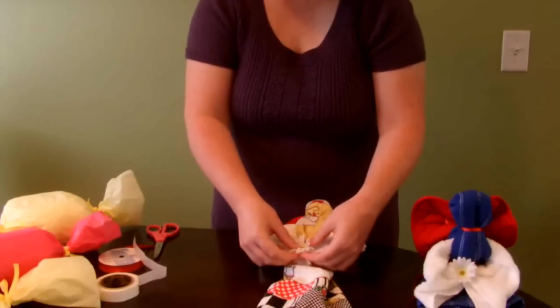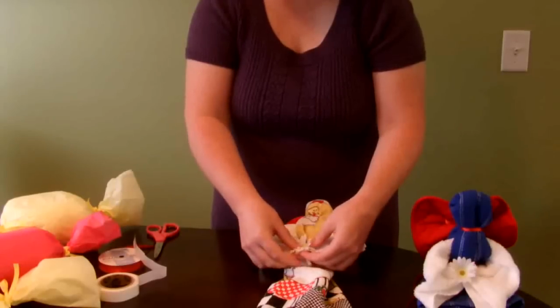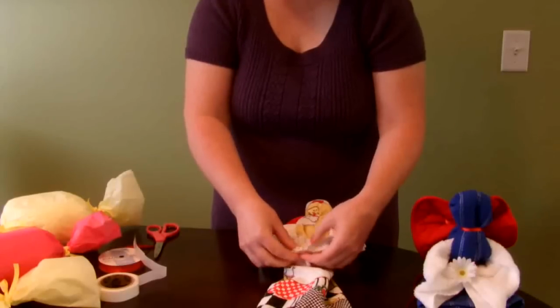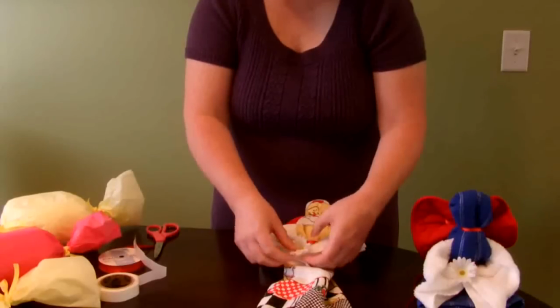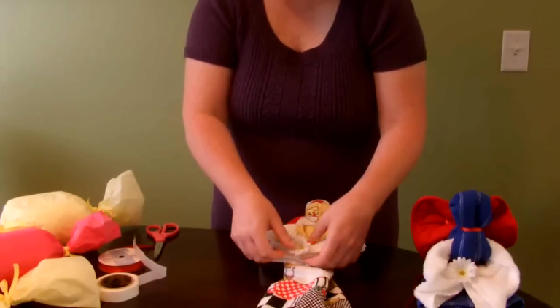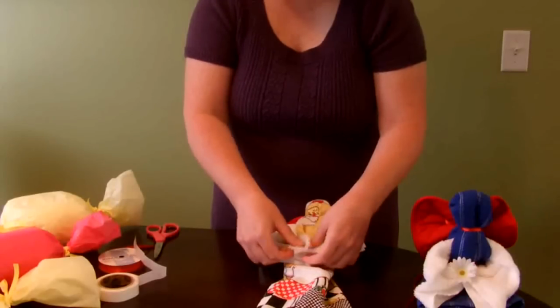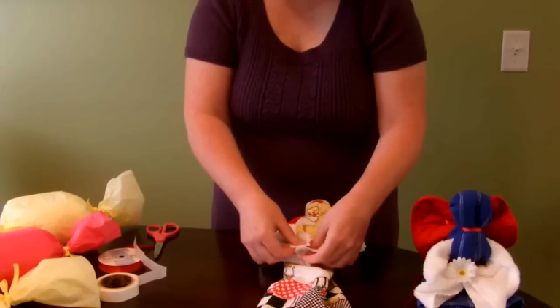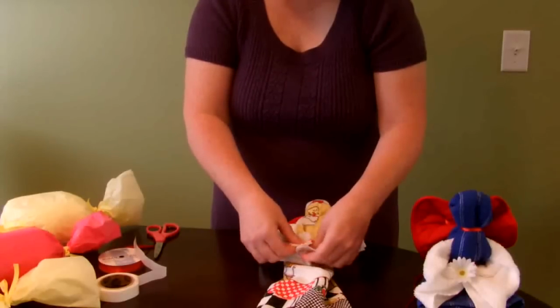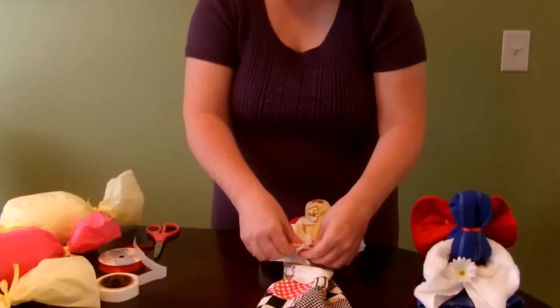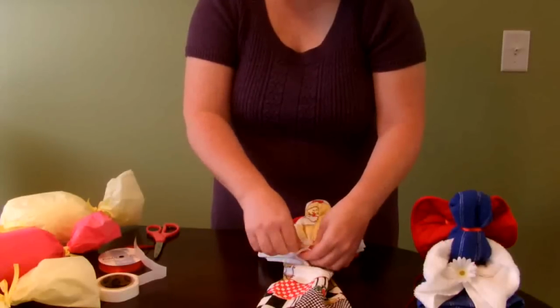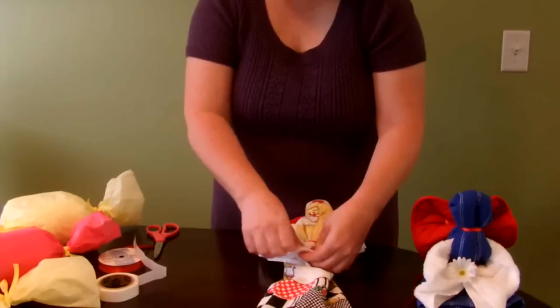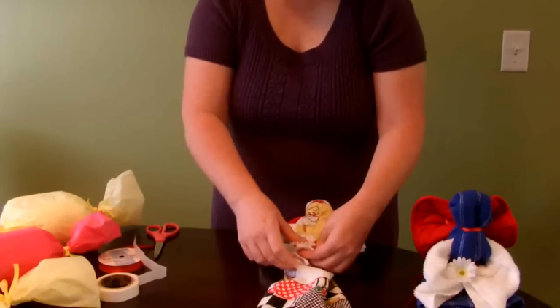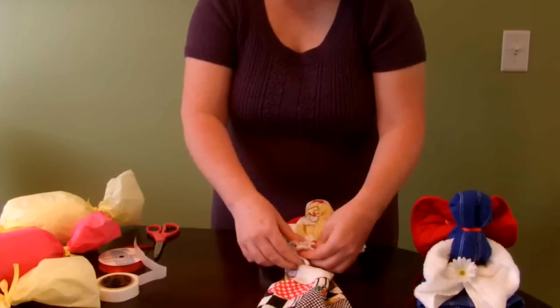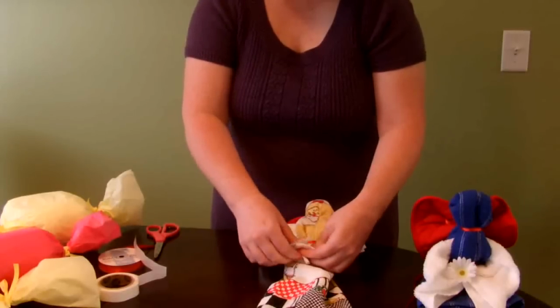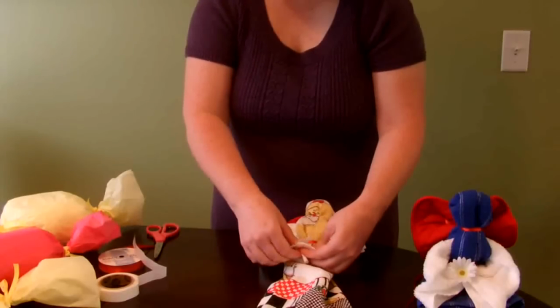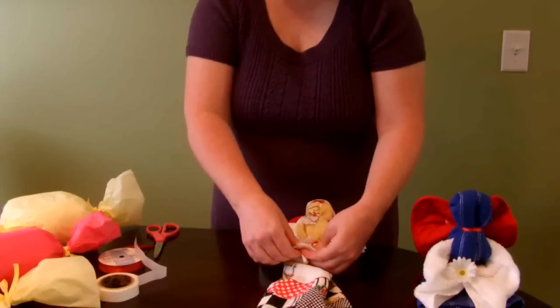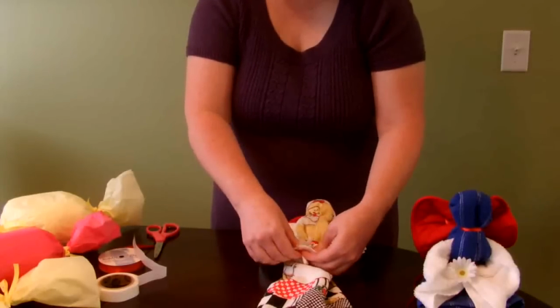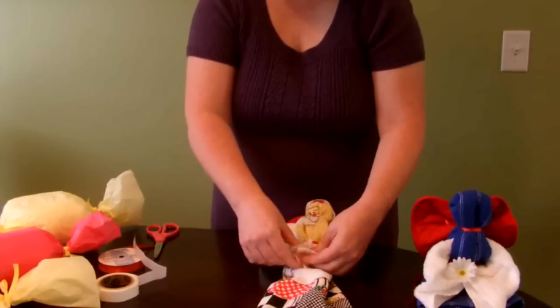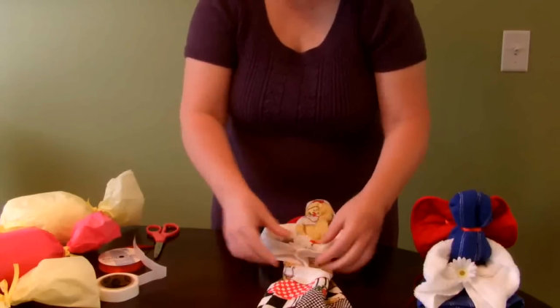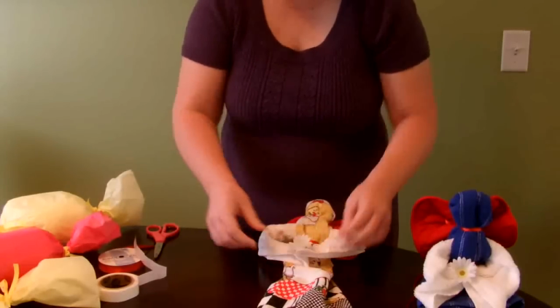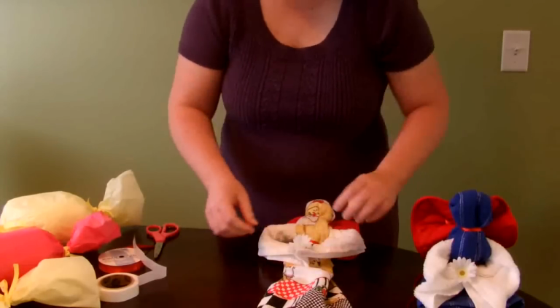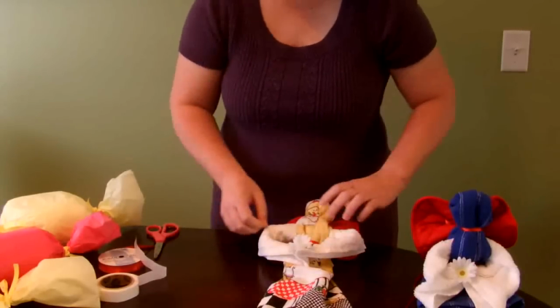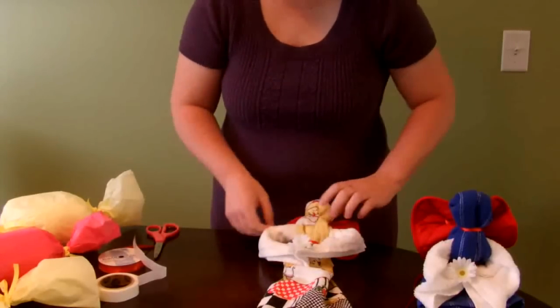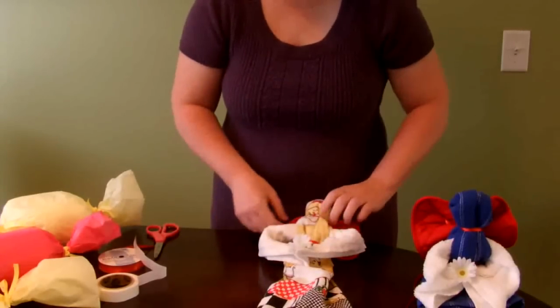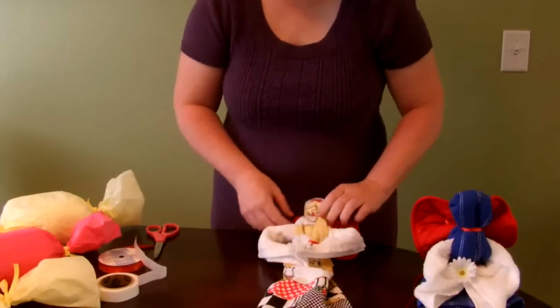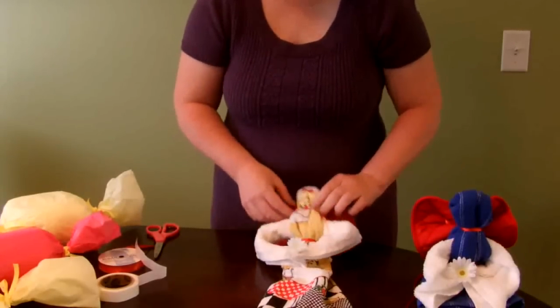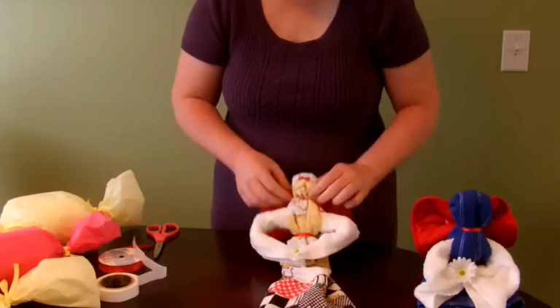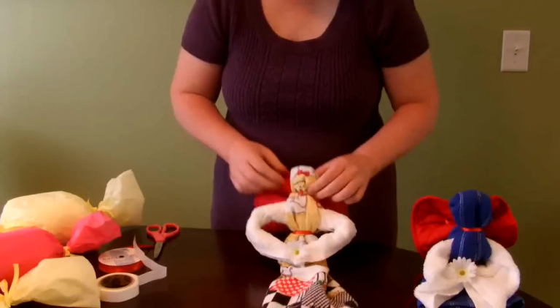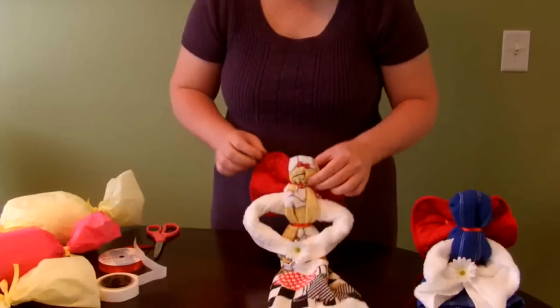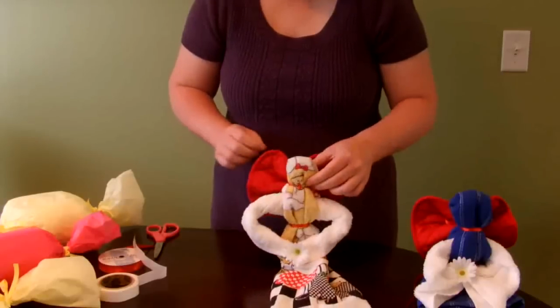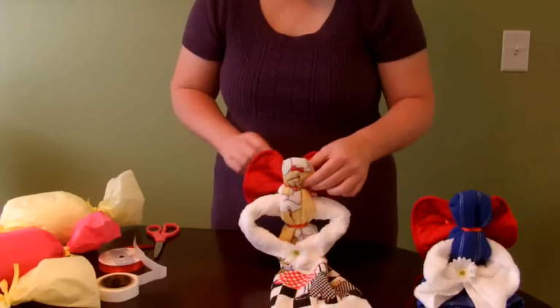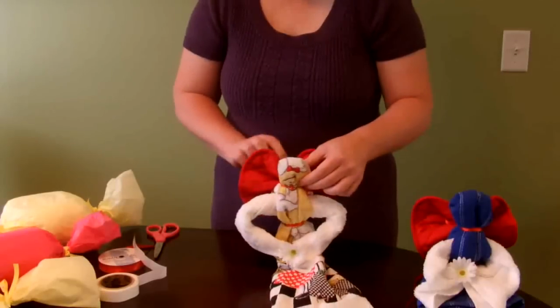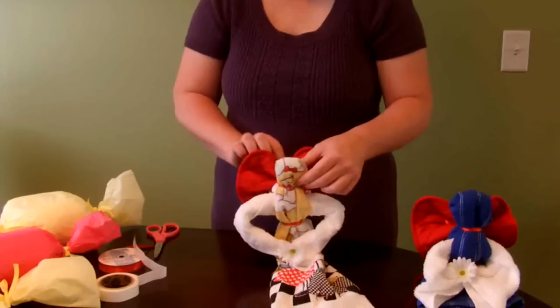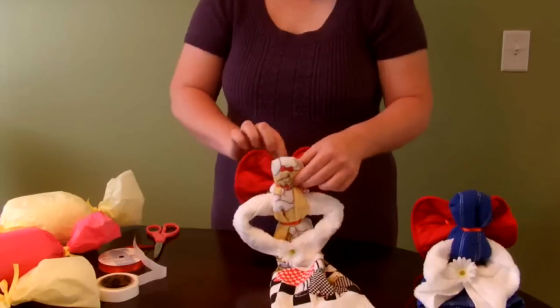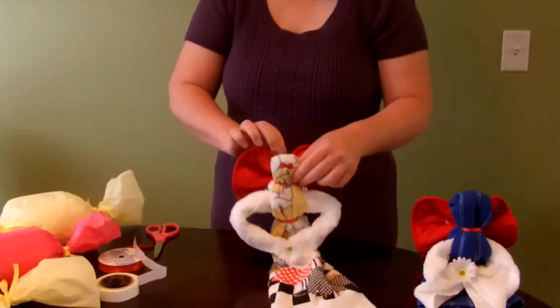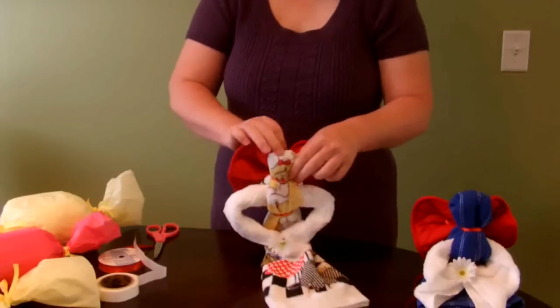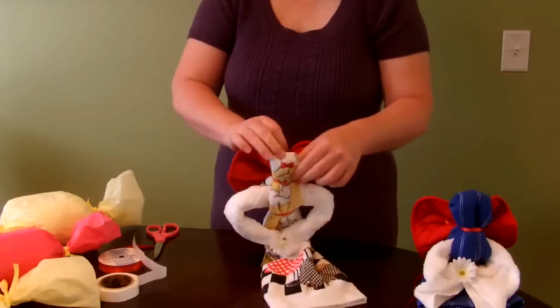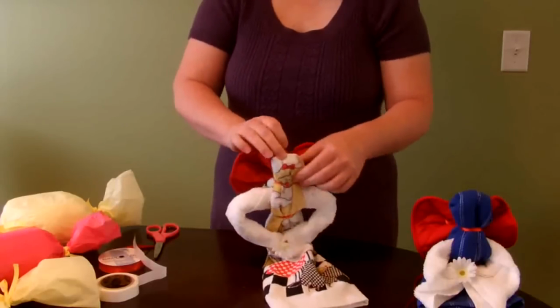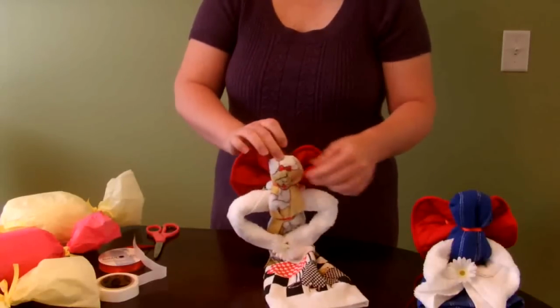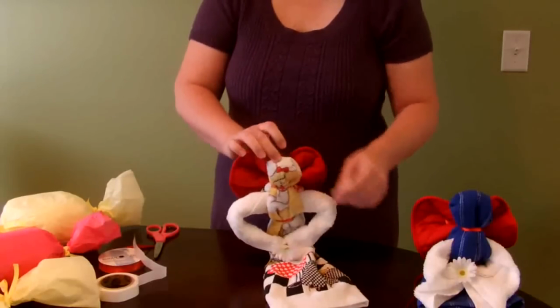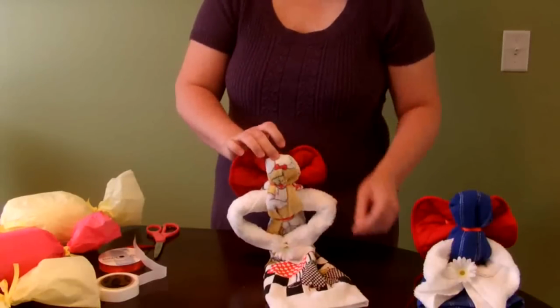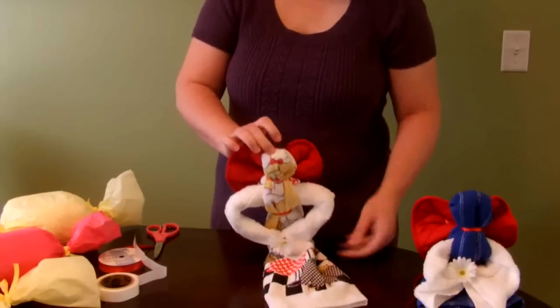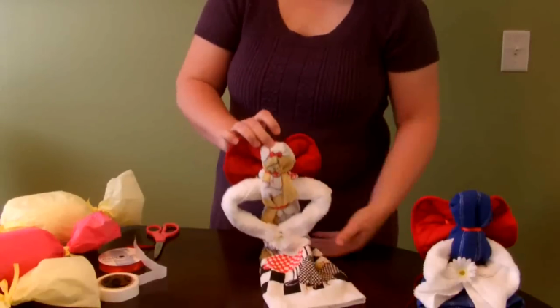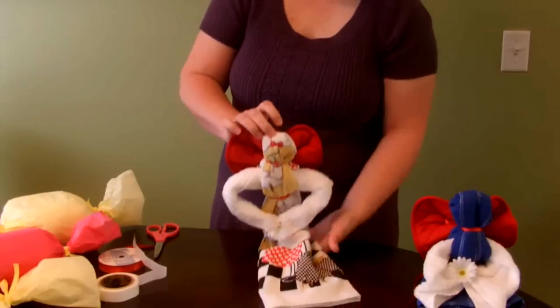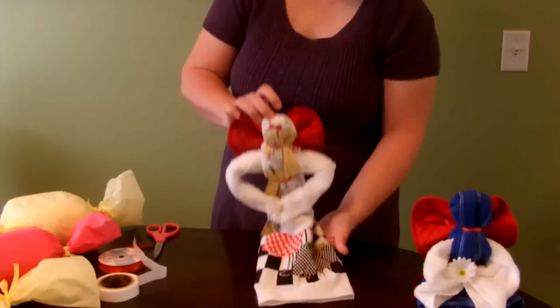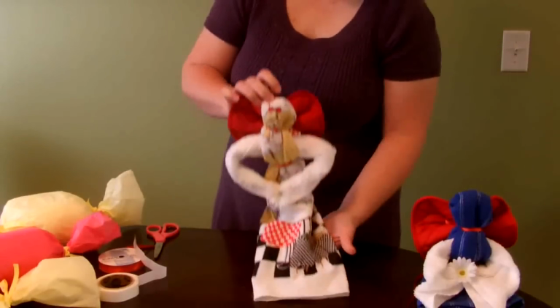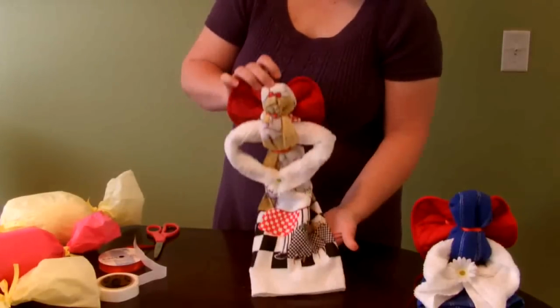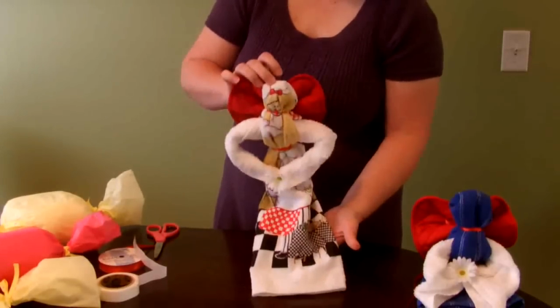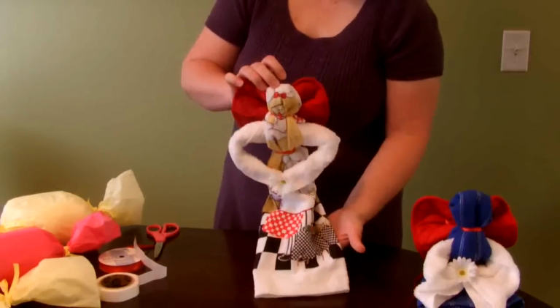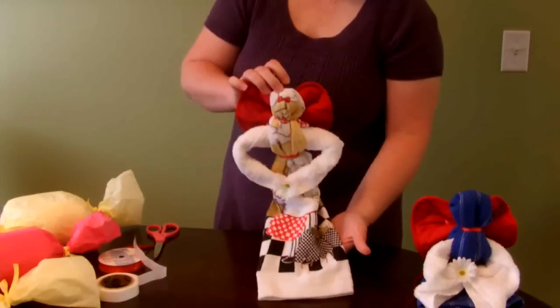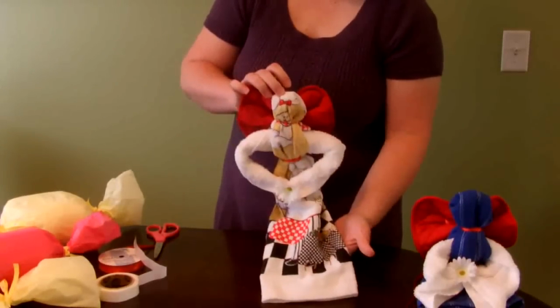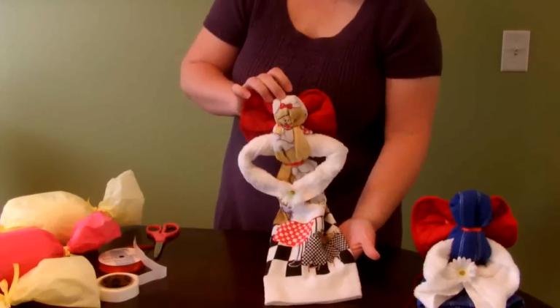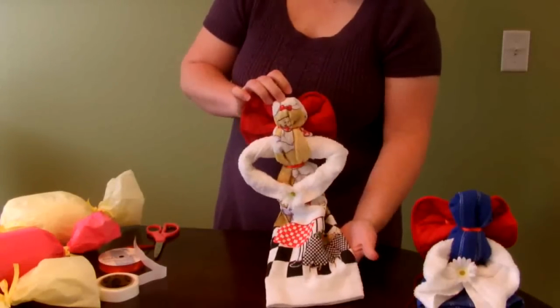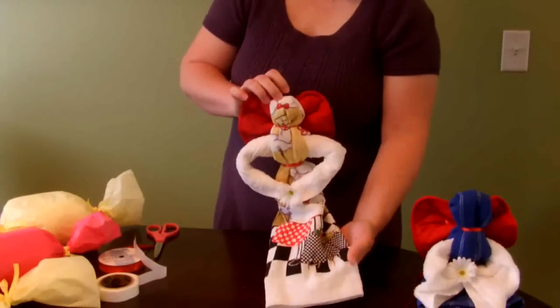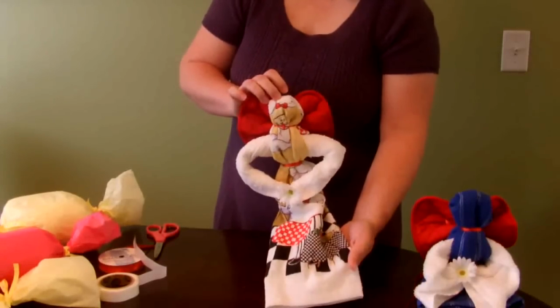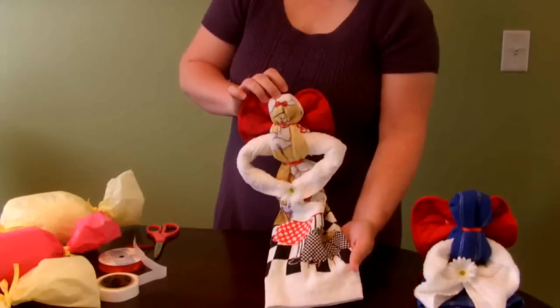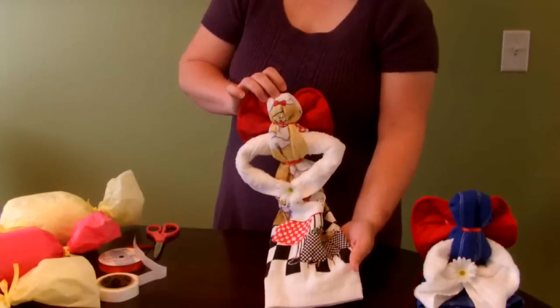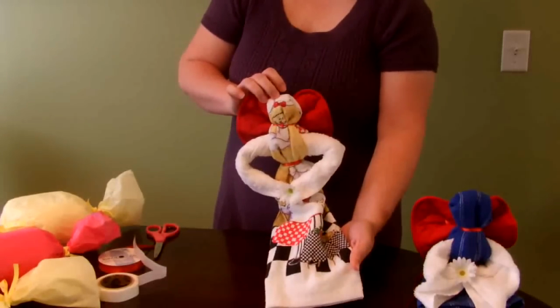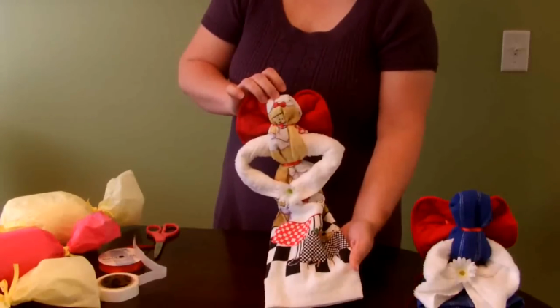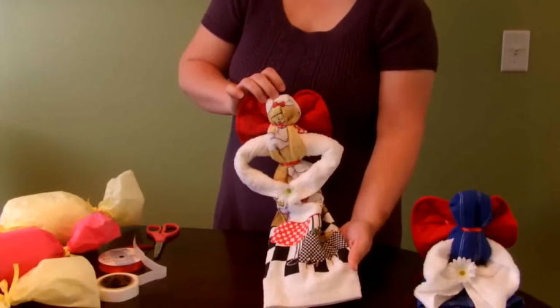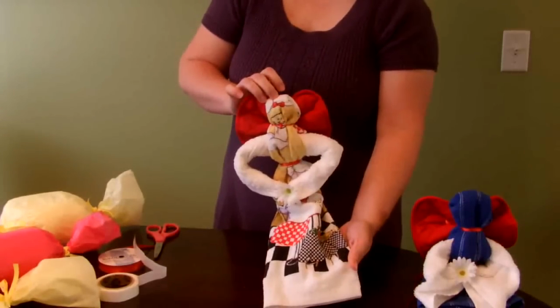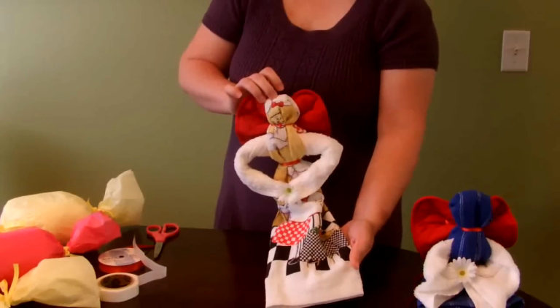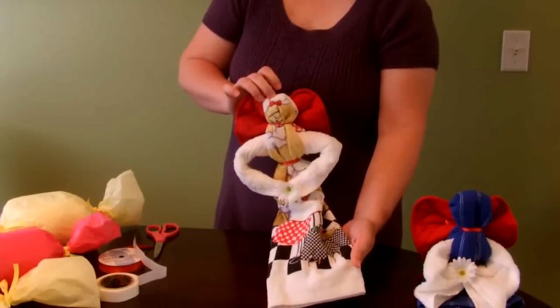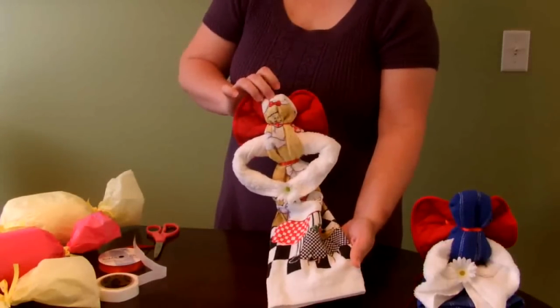And that's the completed Dish Towel Angel project. Thanks for watching, and happy crafting!